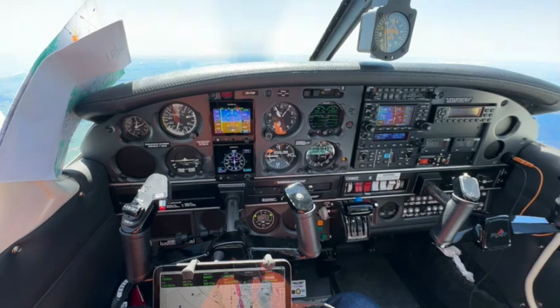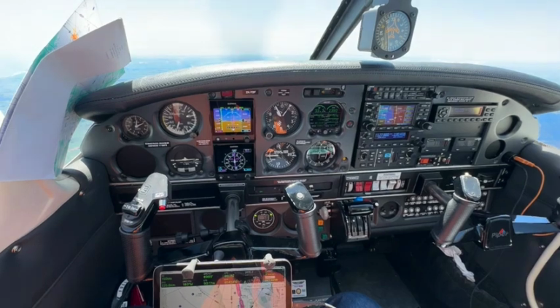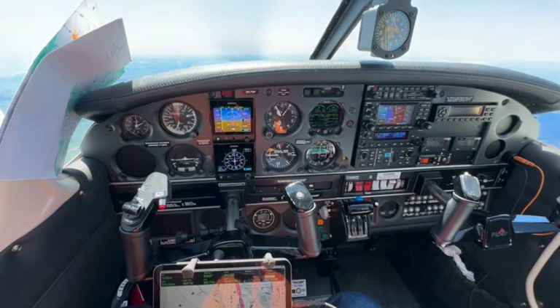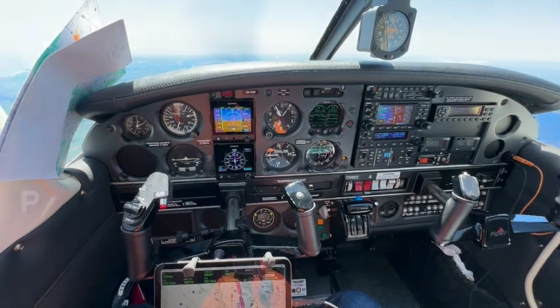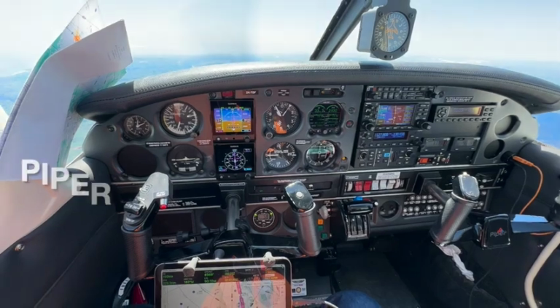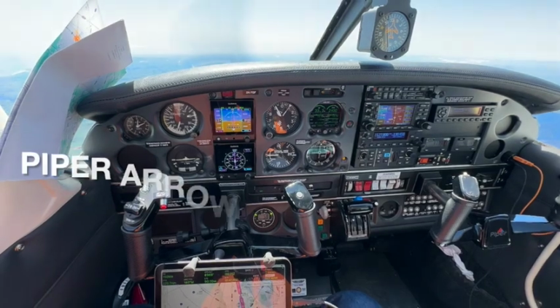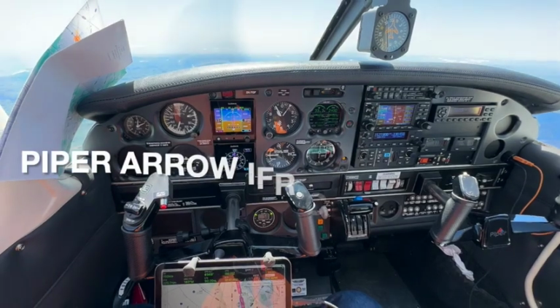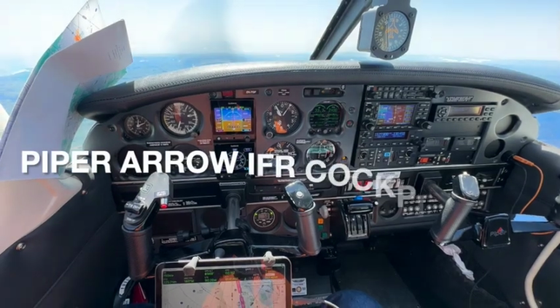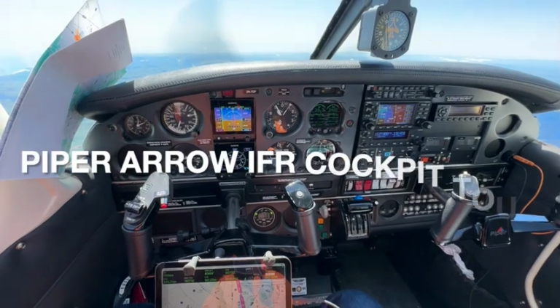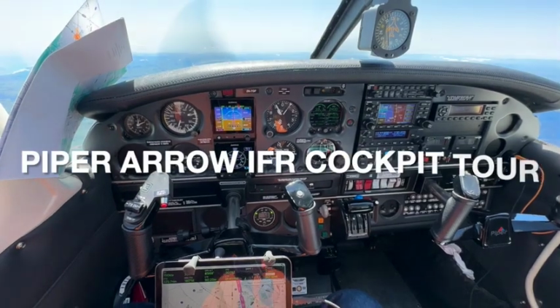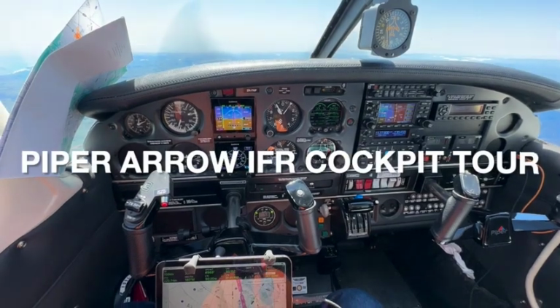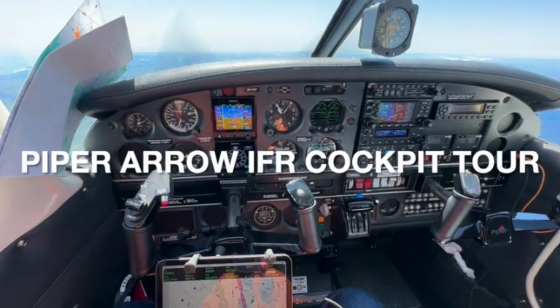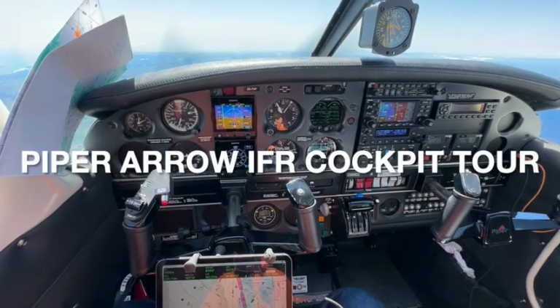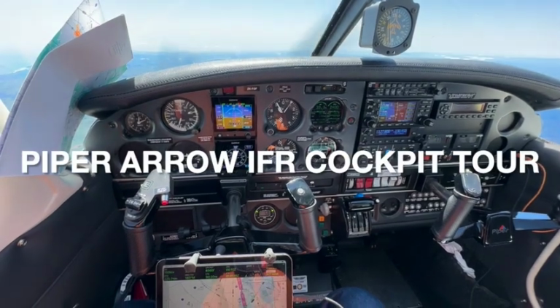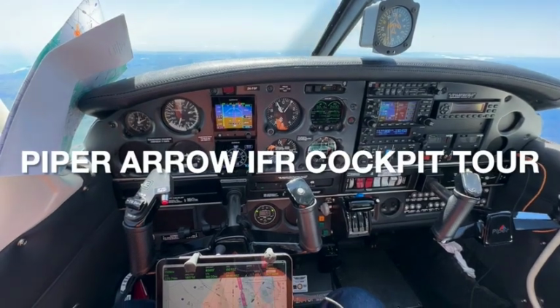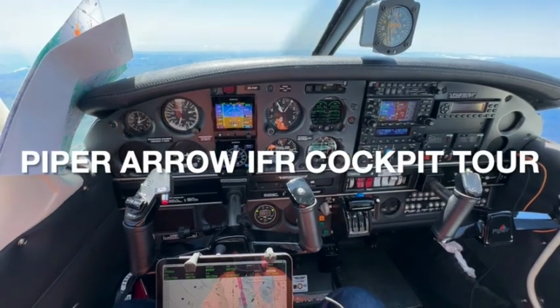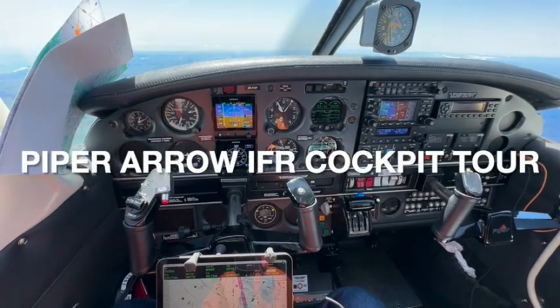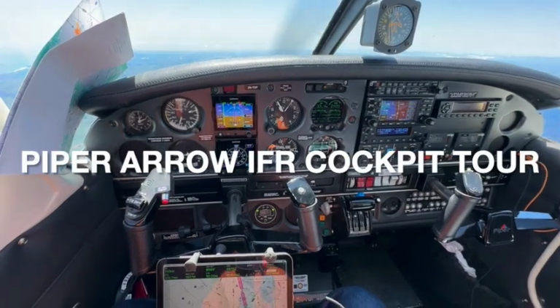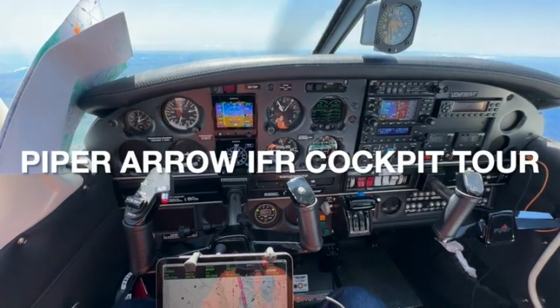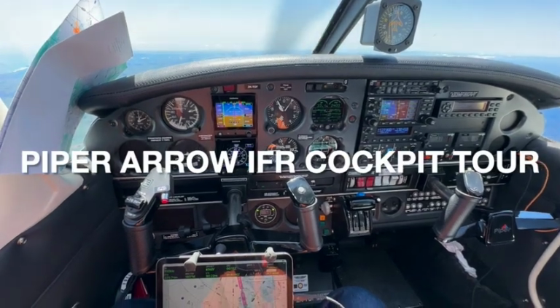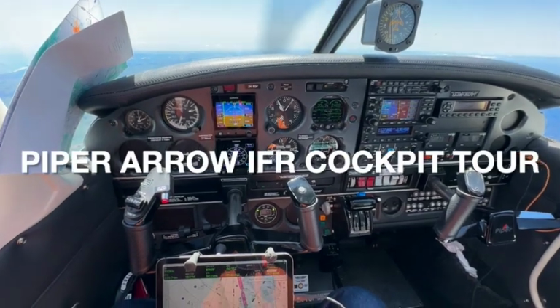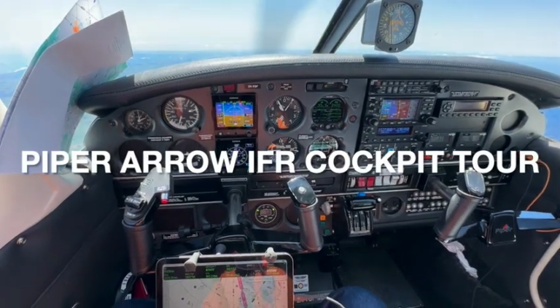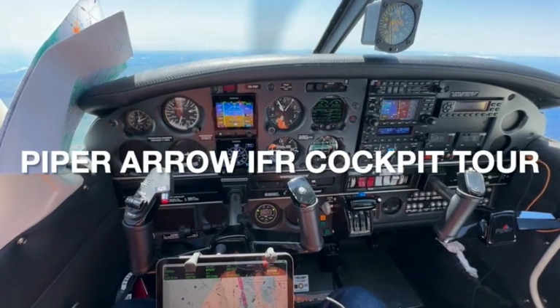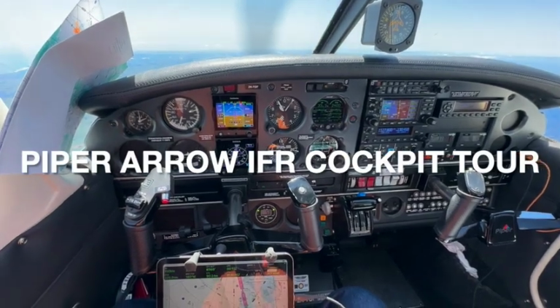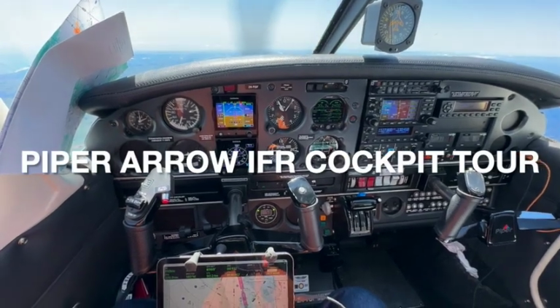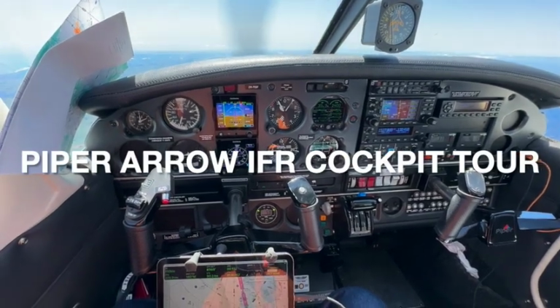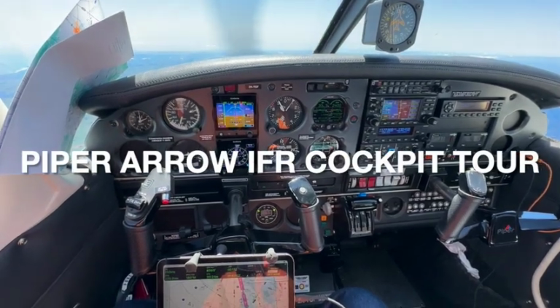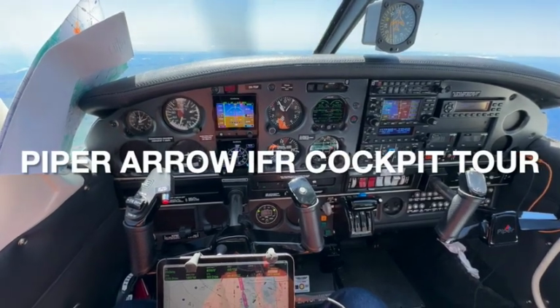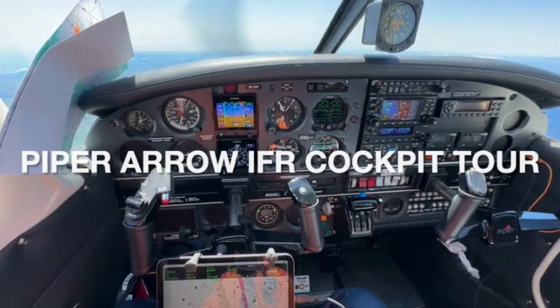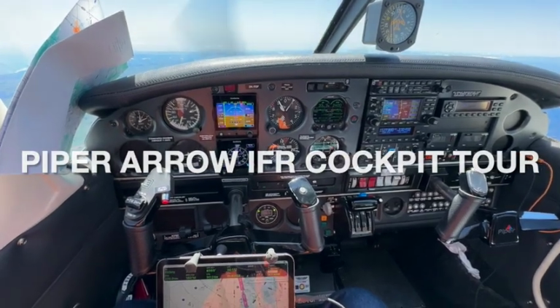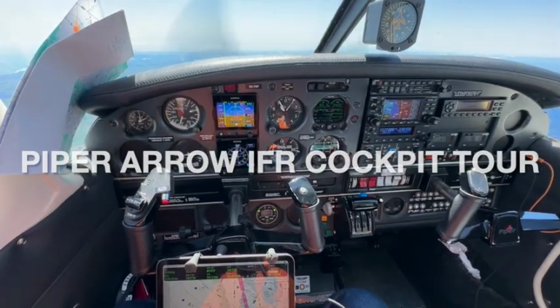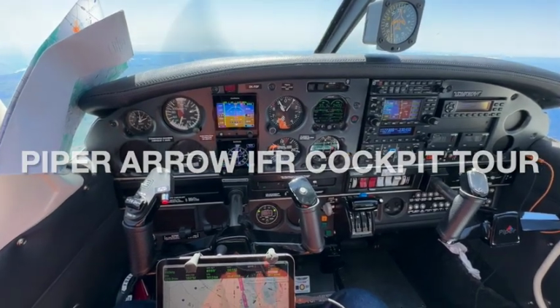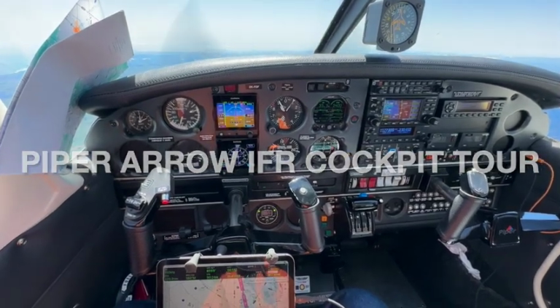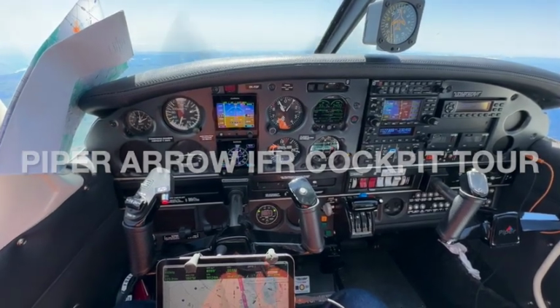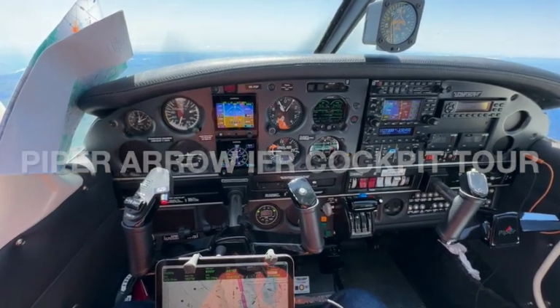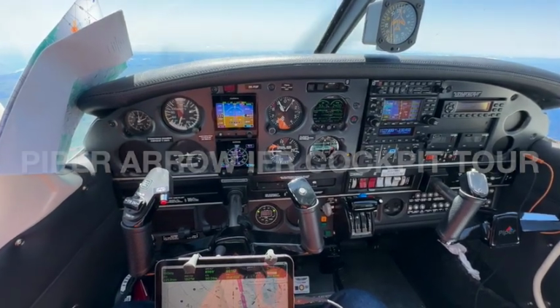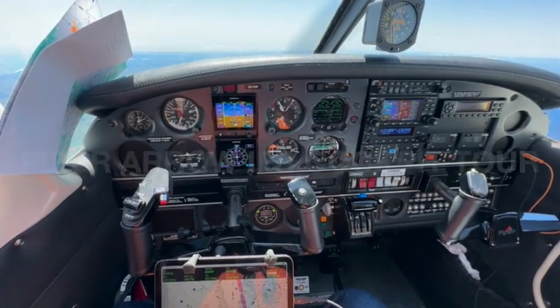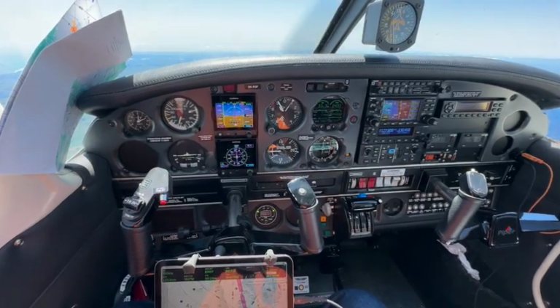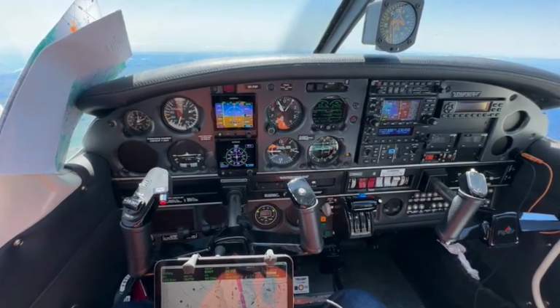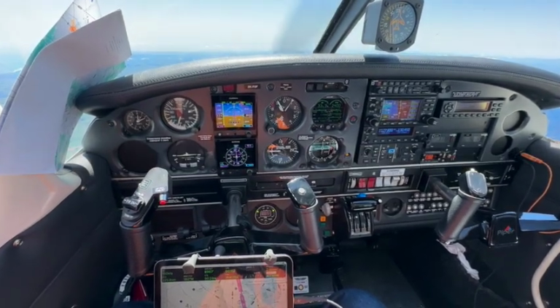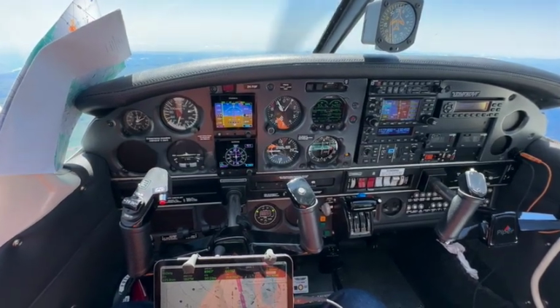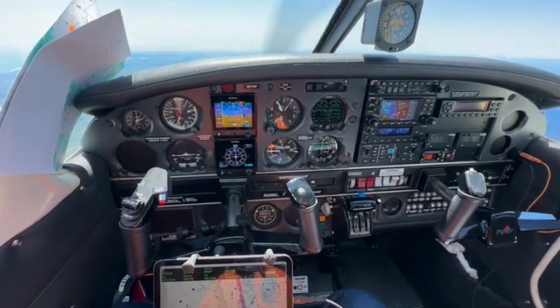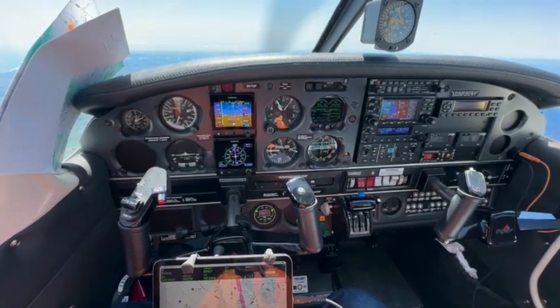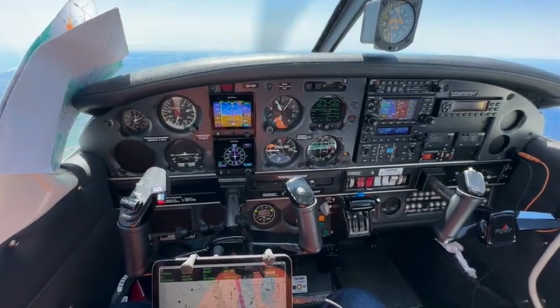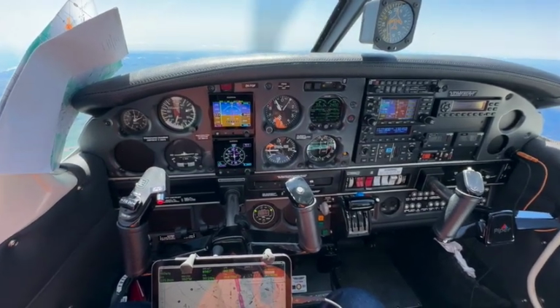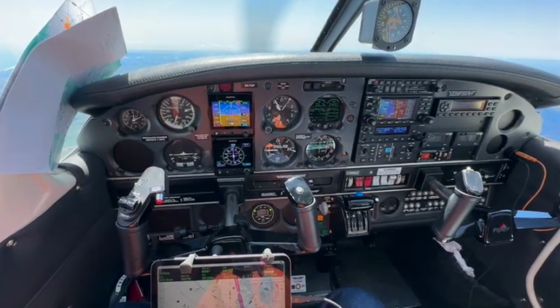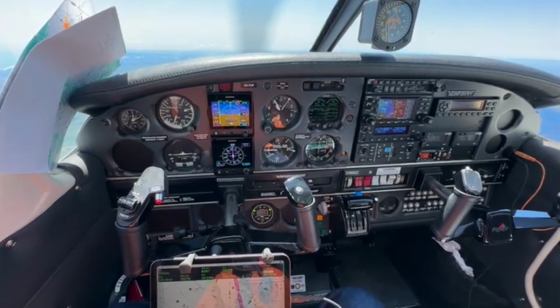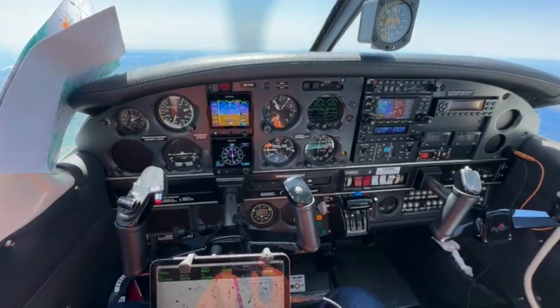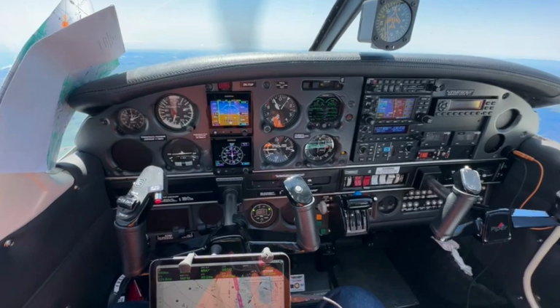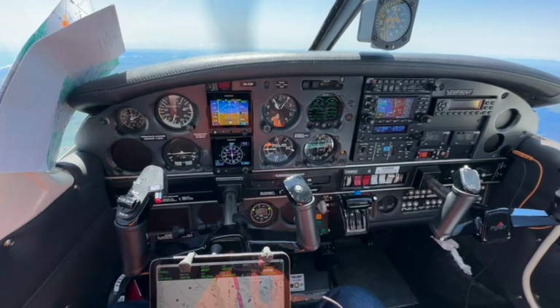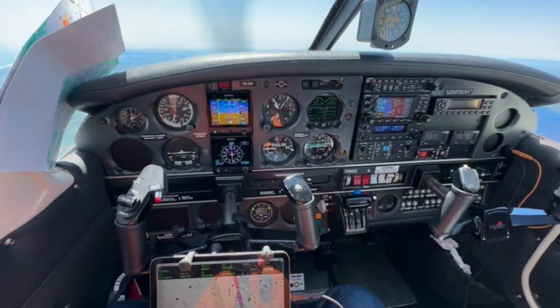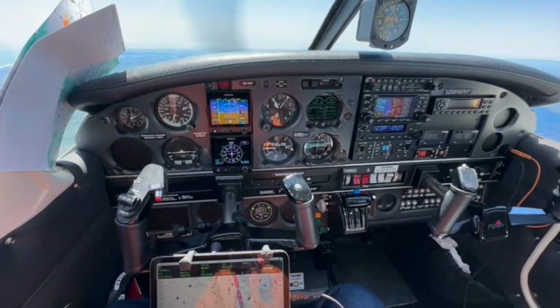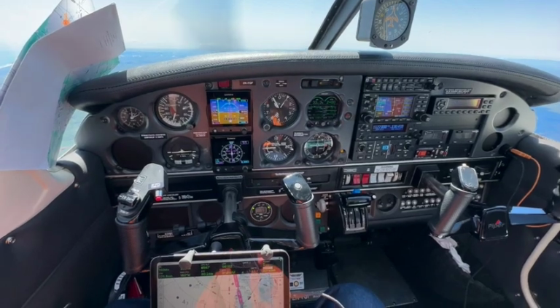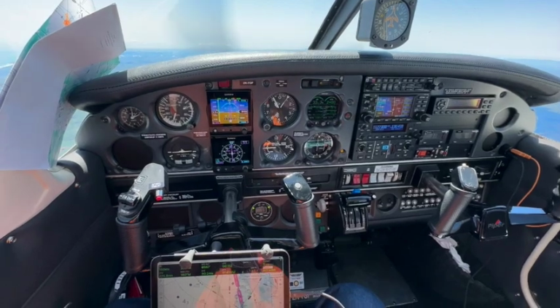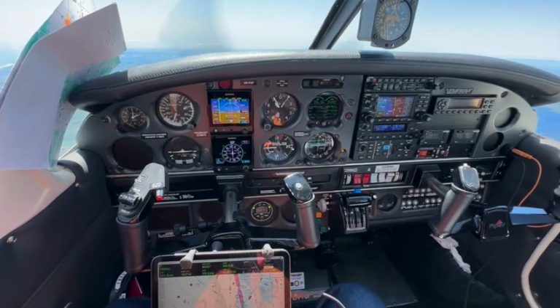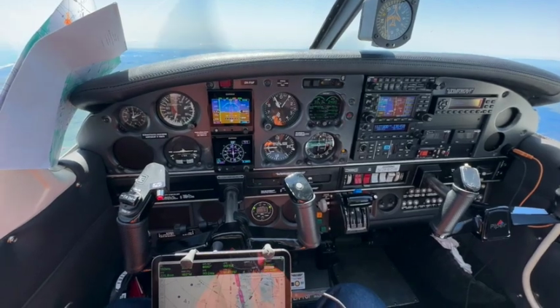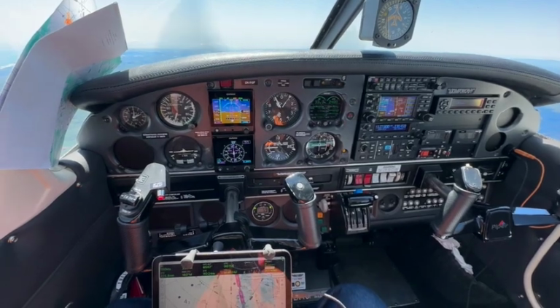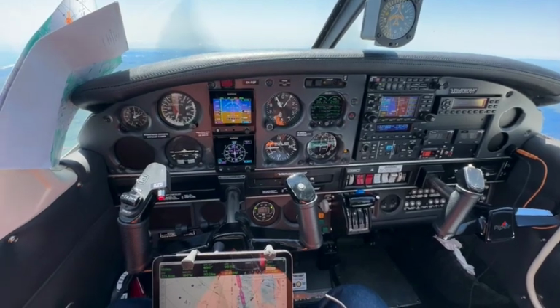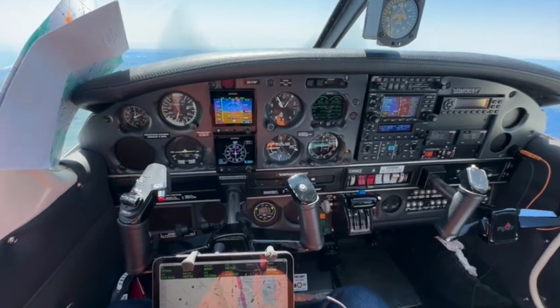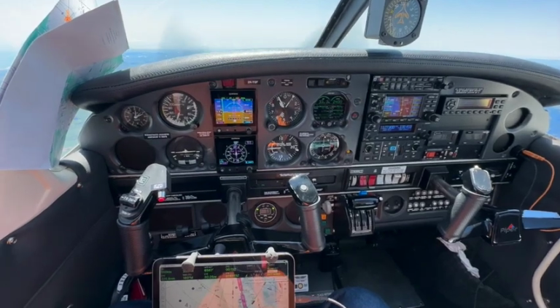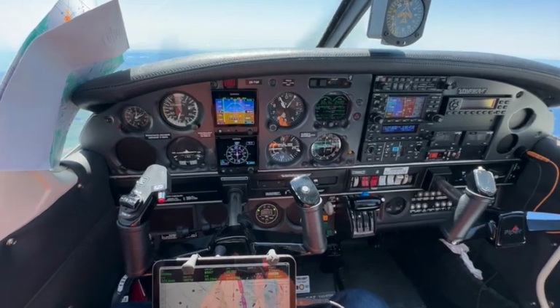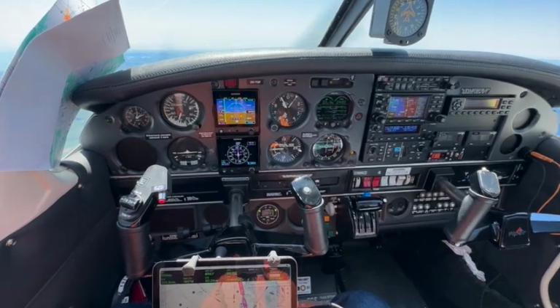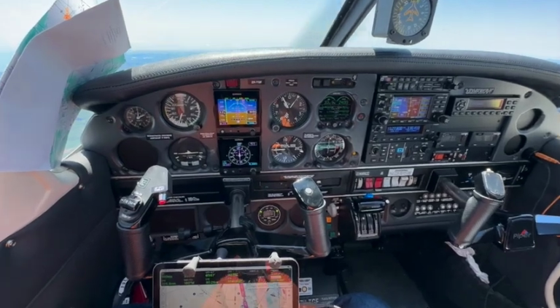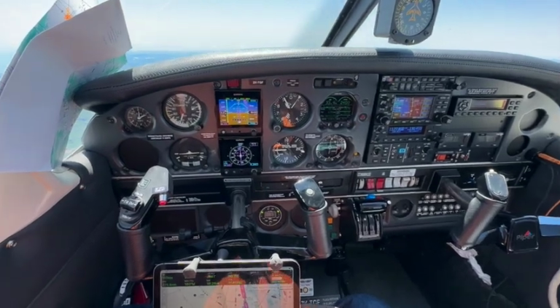Kia ora and welcome aboard Tango Gold Foxtrot, the Piper Arrow at 9,000 feet bound for Auckland, New Zealand.